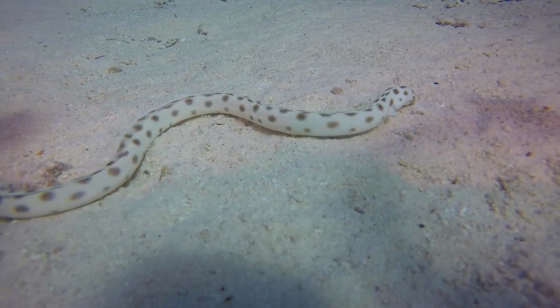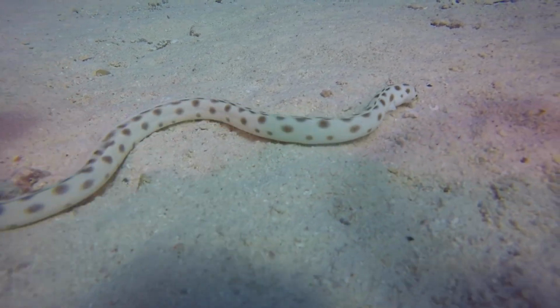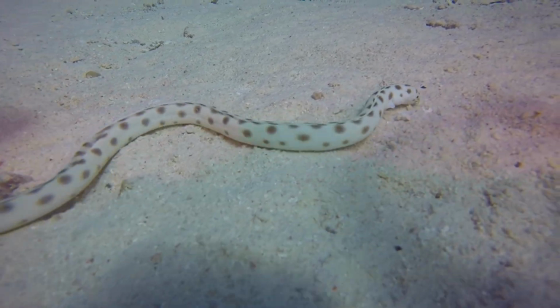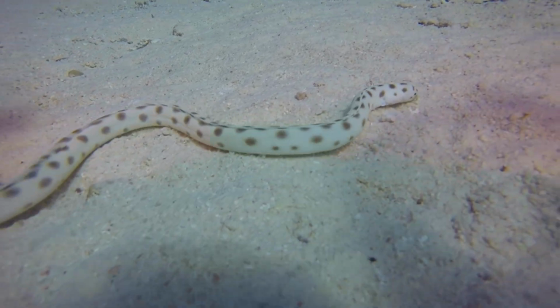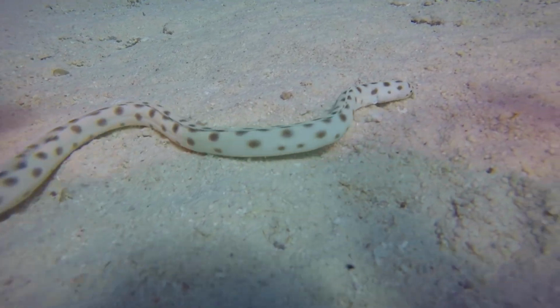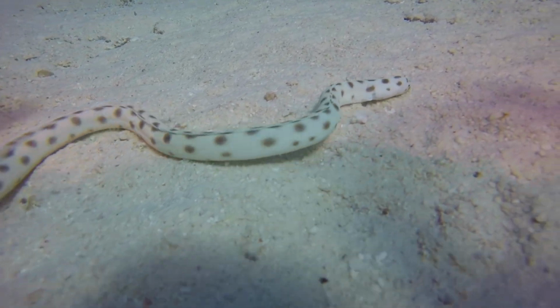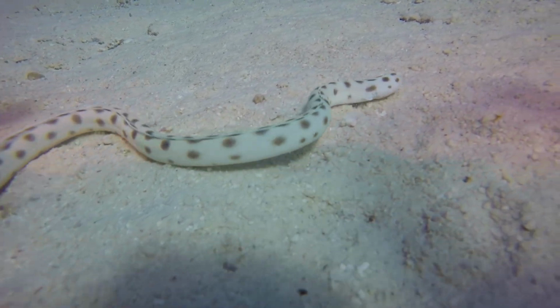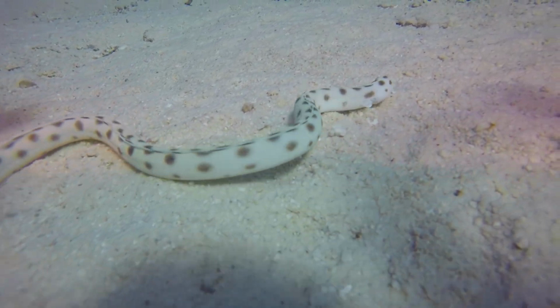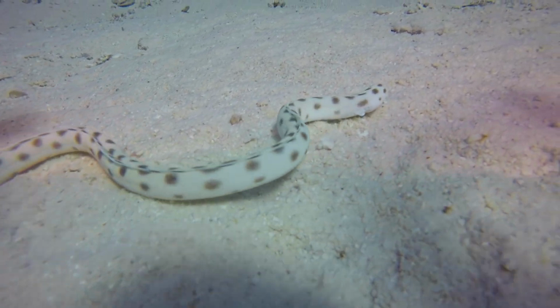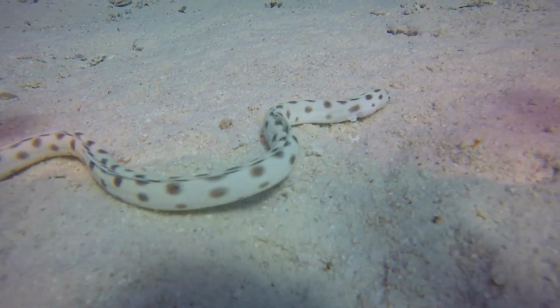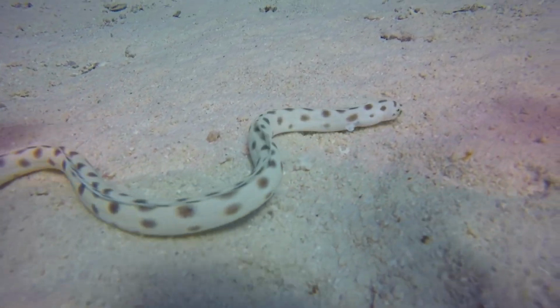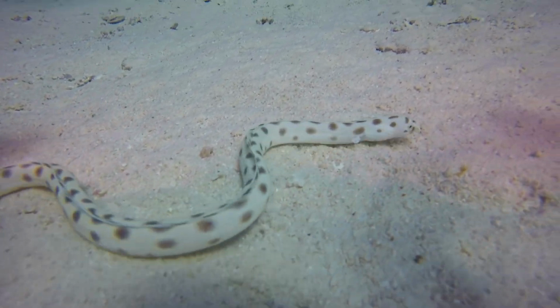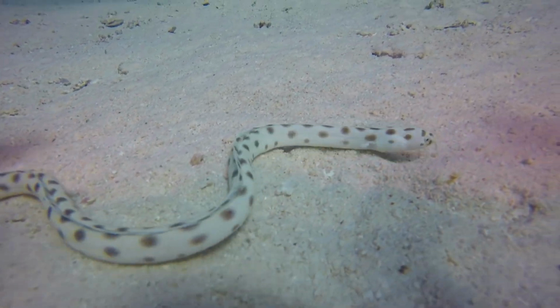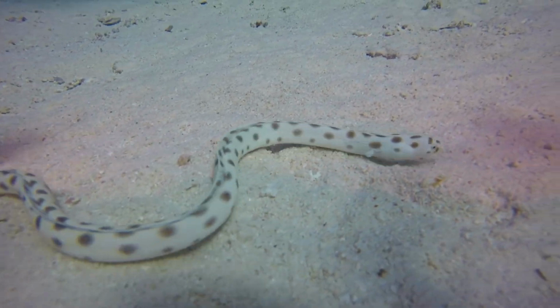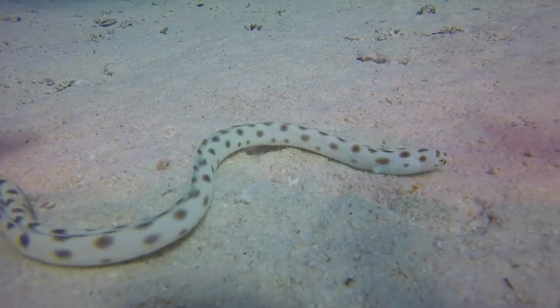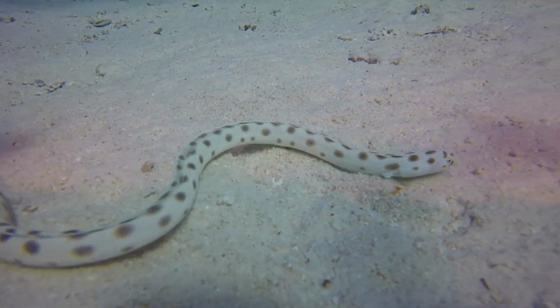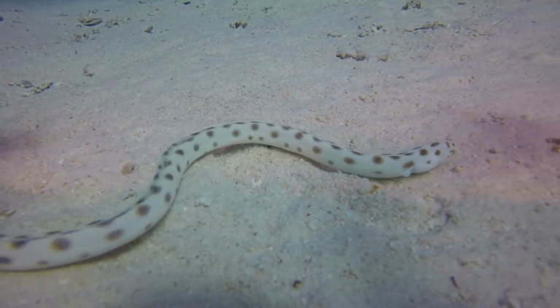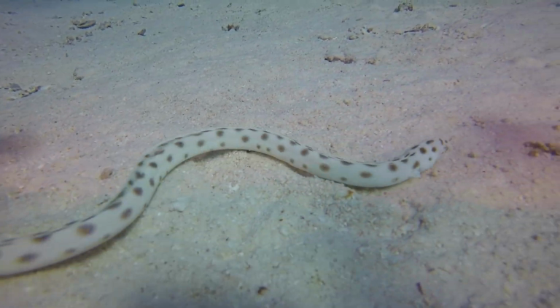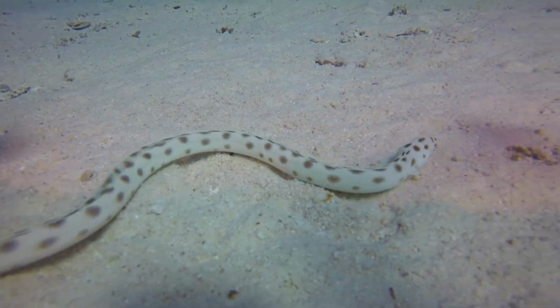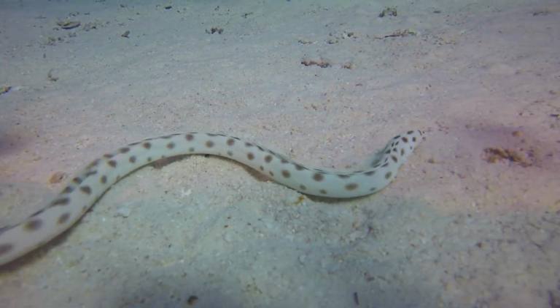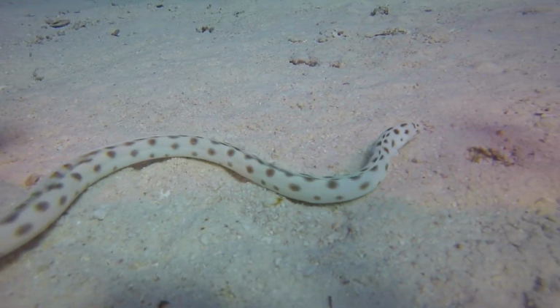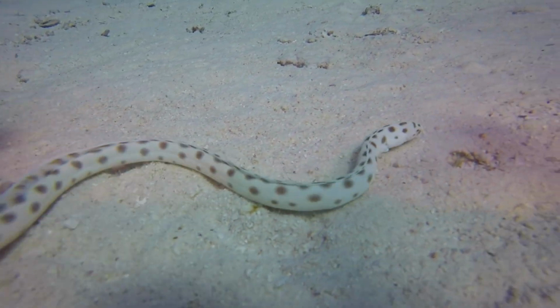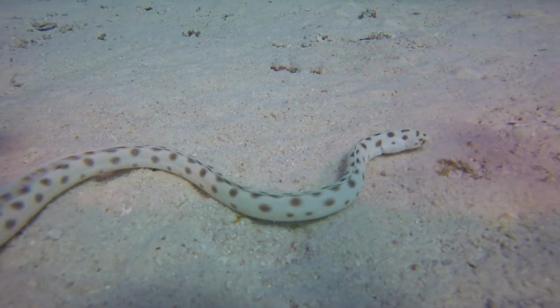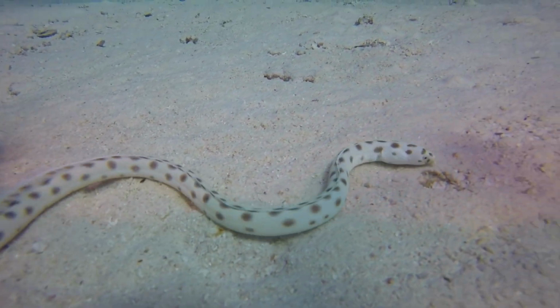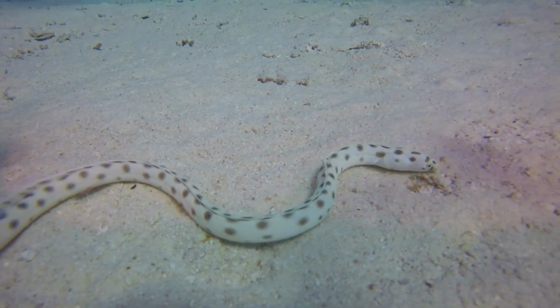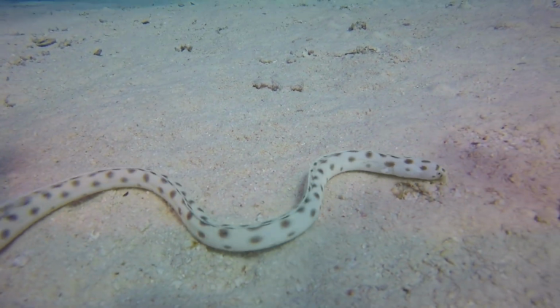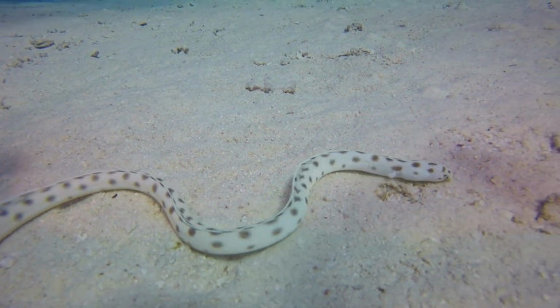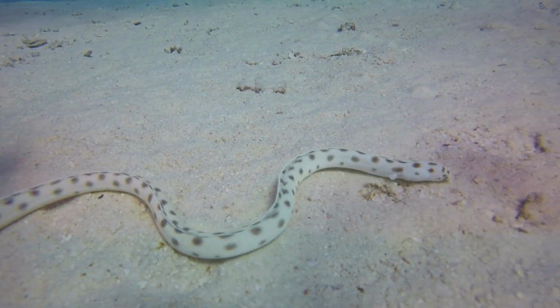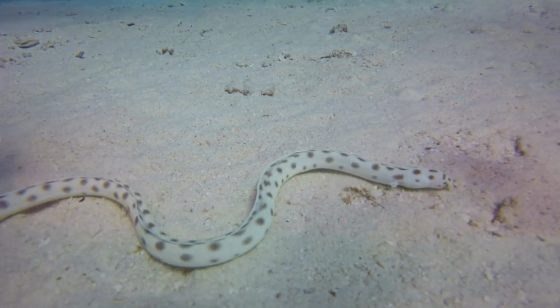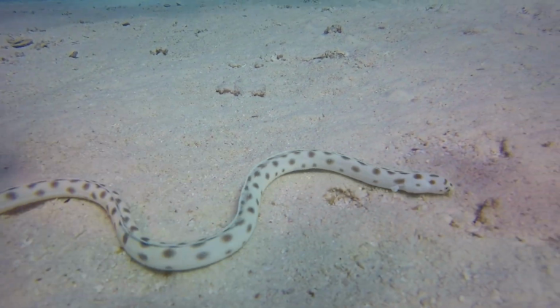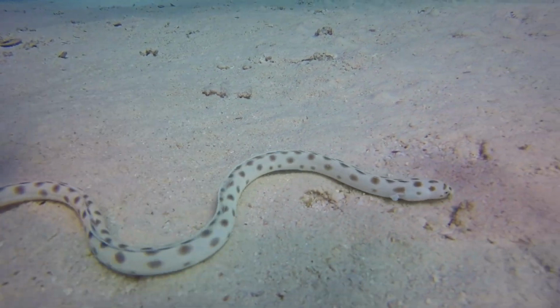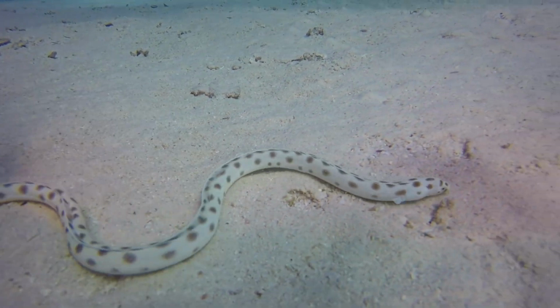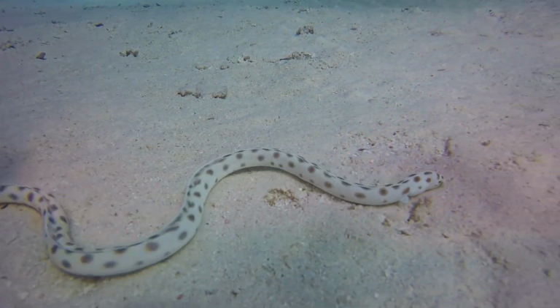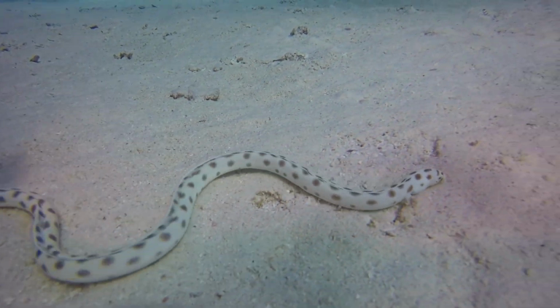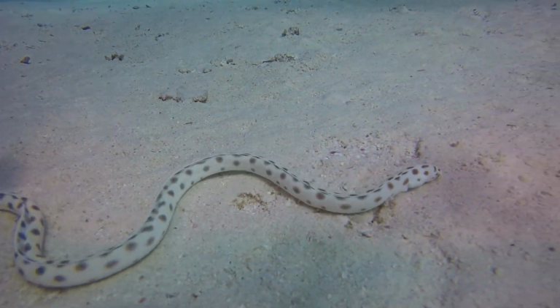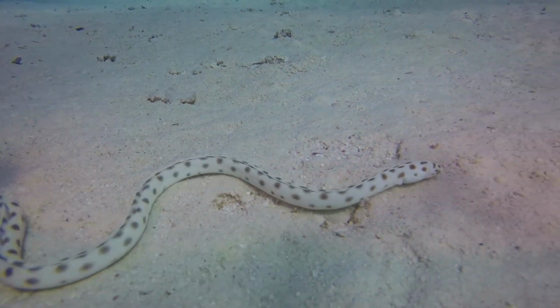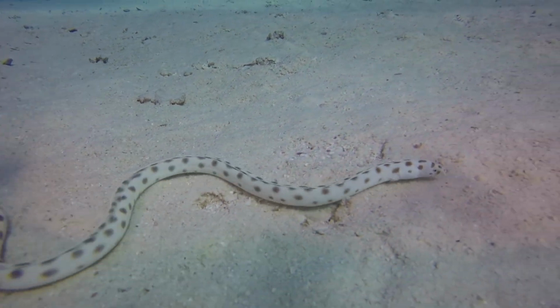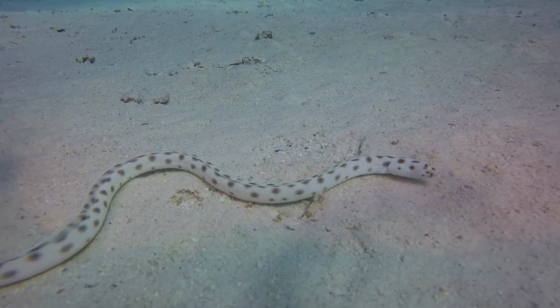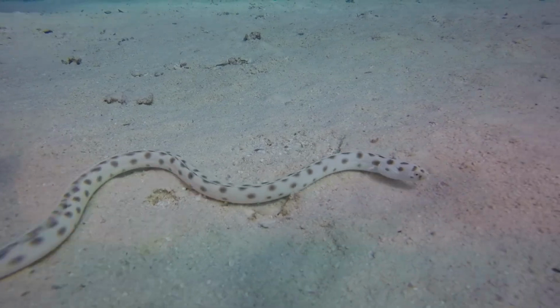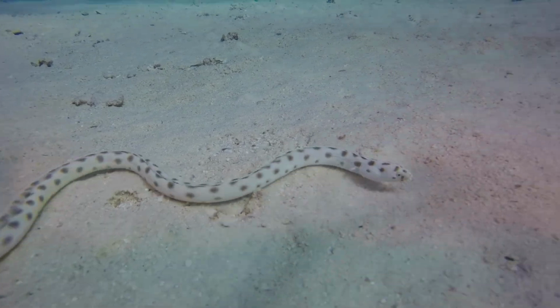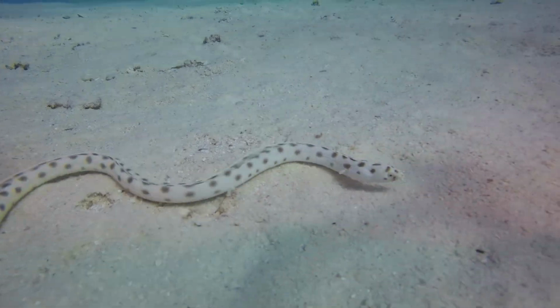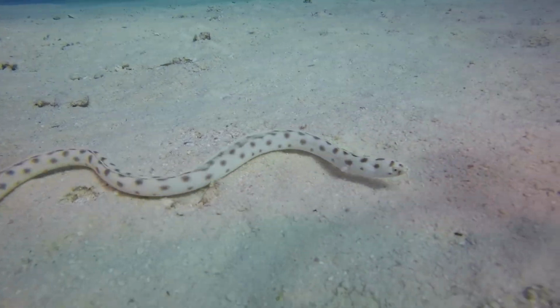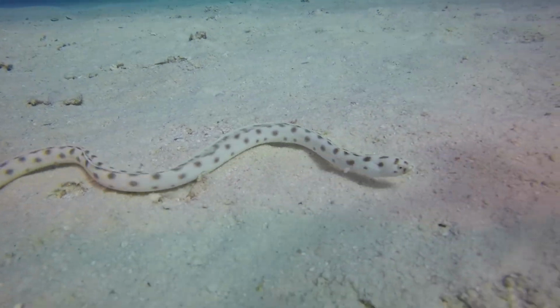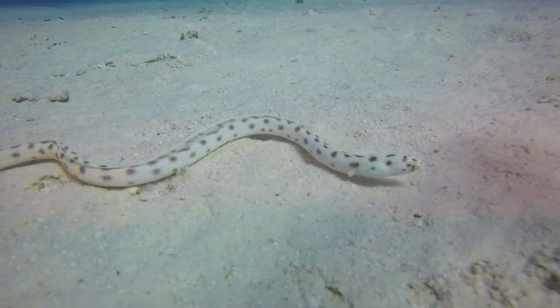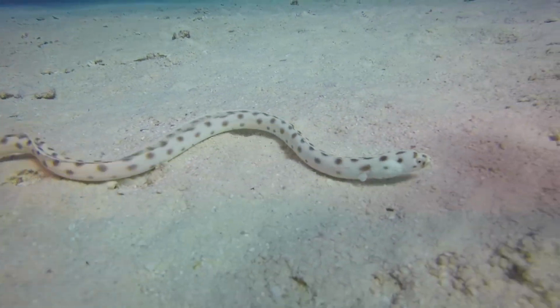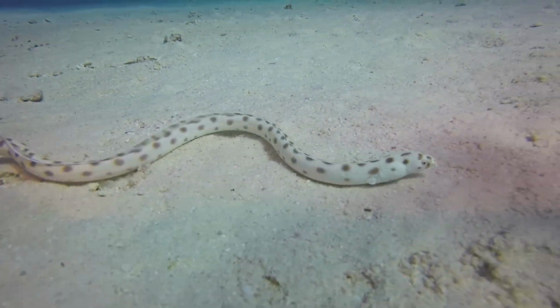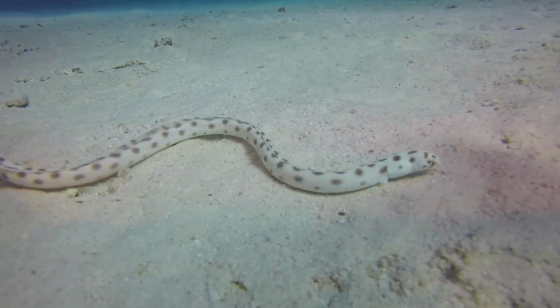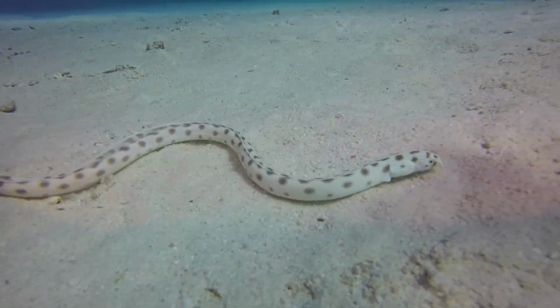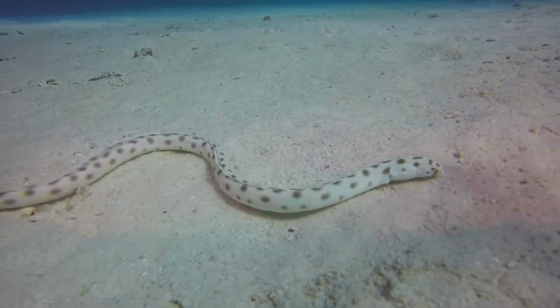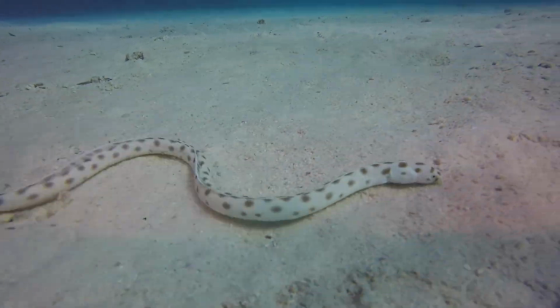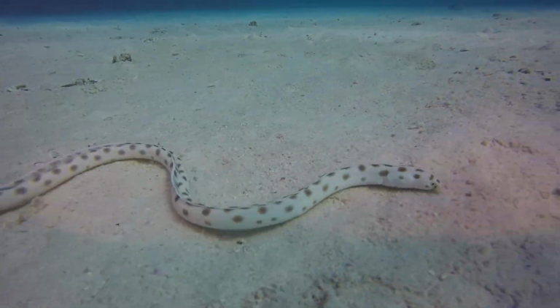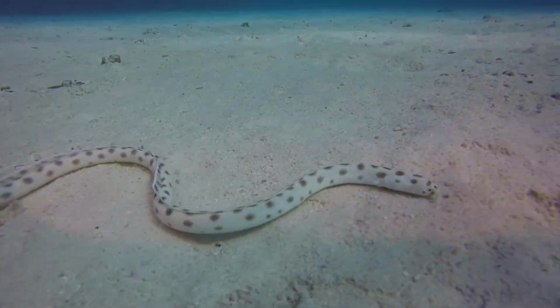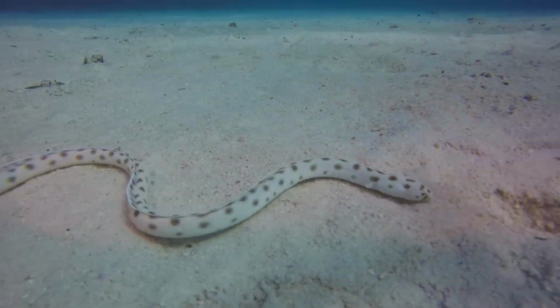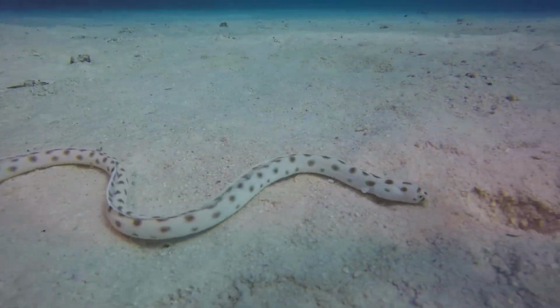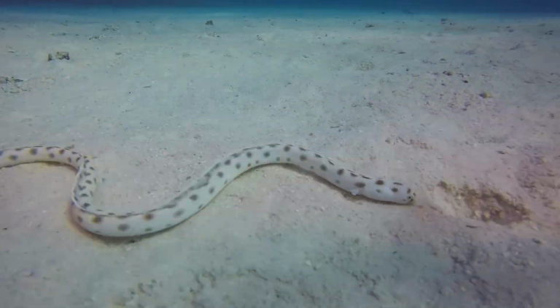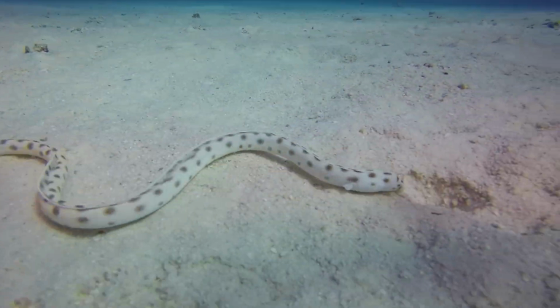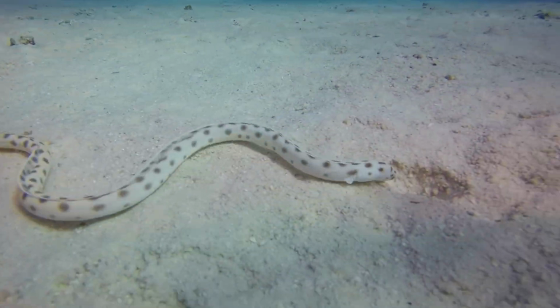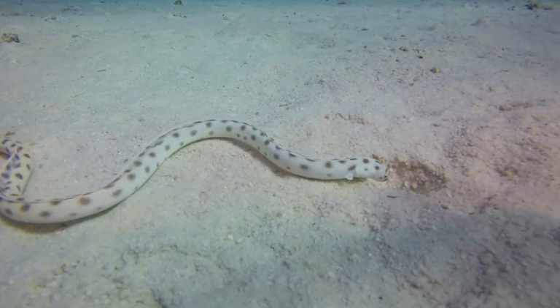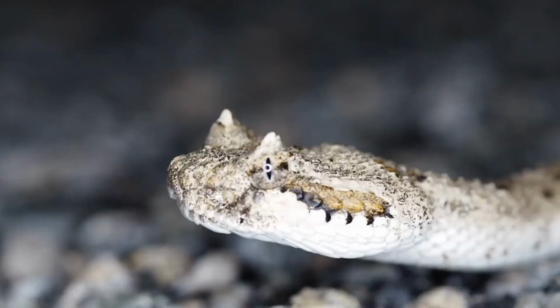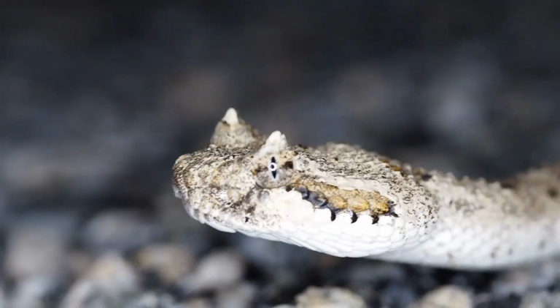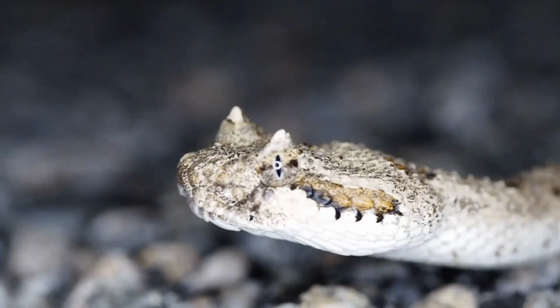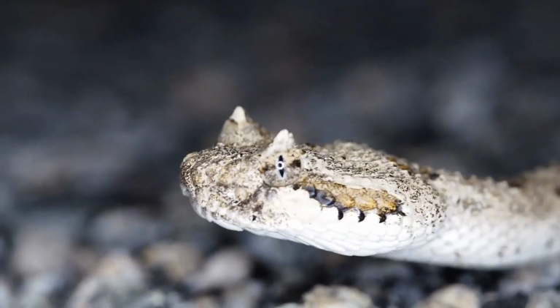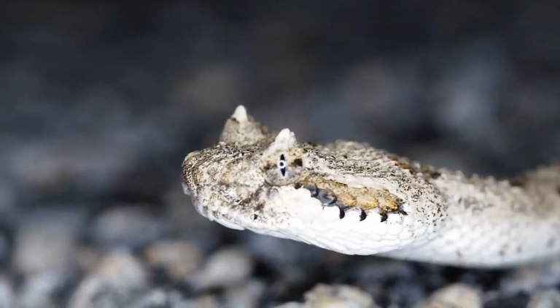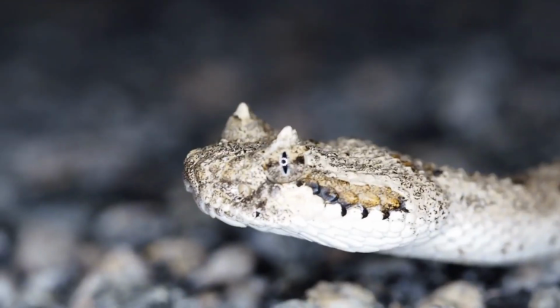Snakes are found in a variety of habitats, including forests, deserts, grasslands, and even aquatic environments.